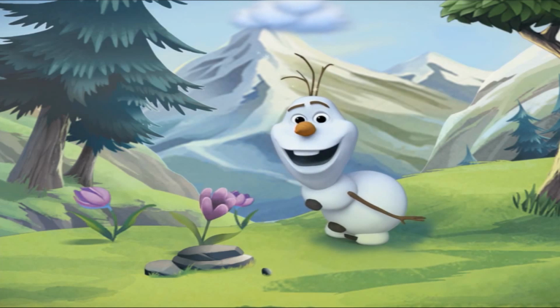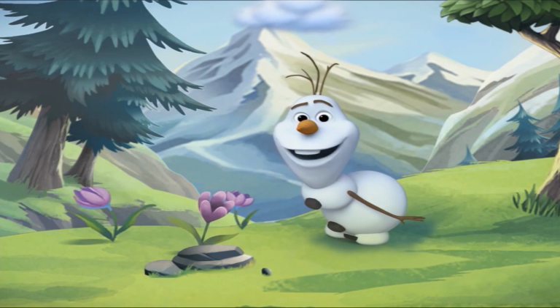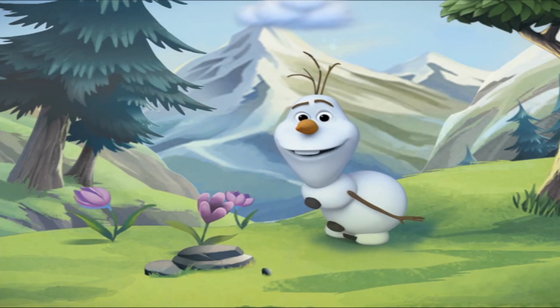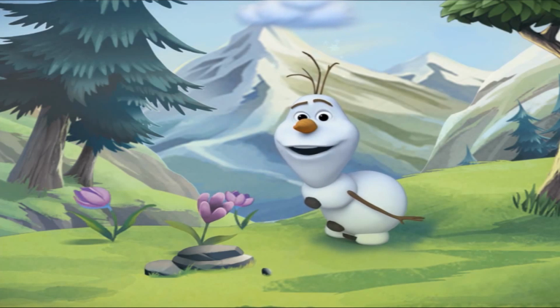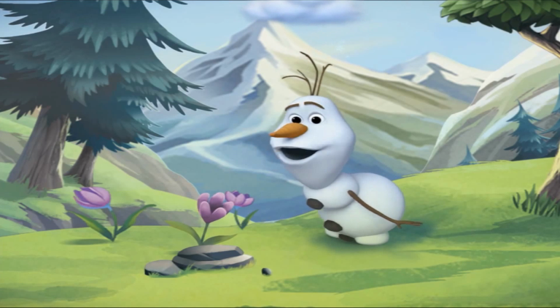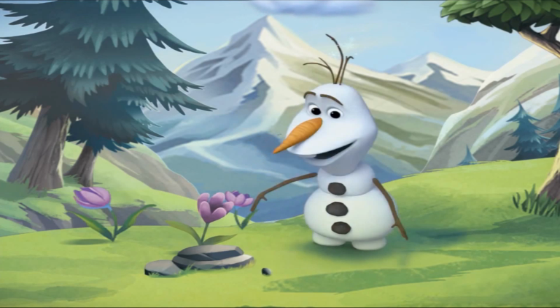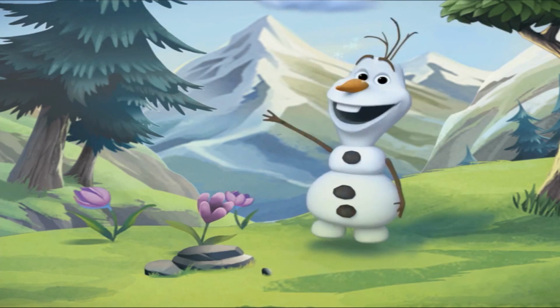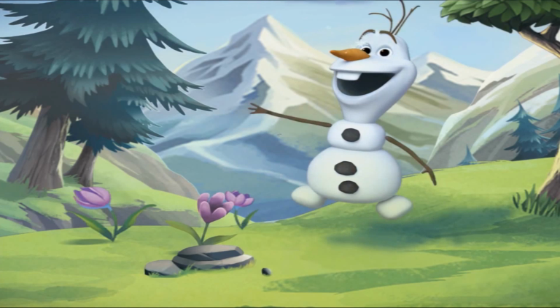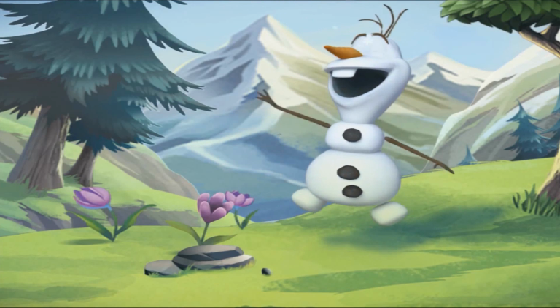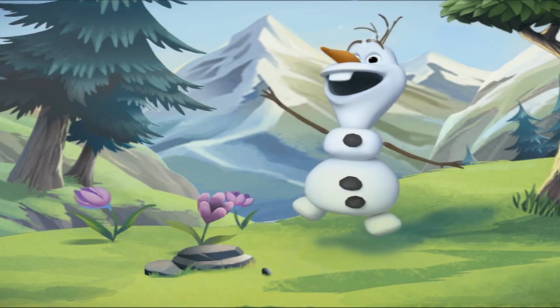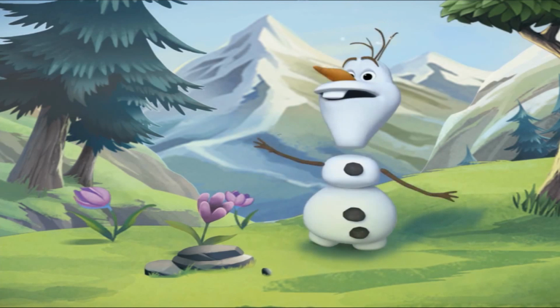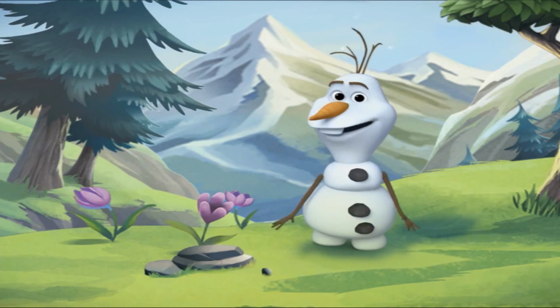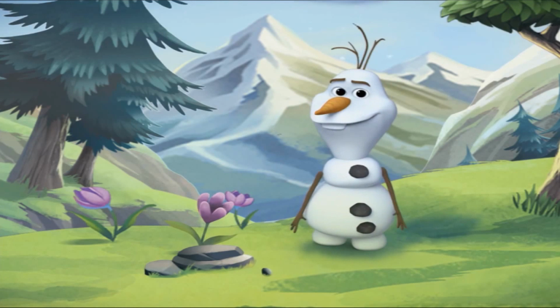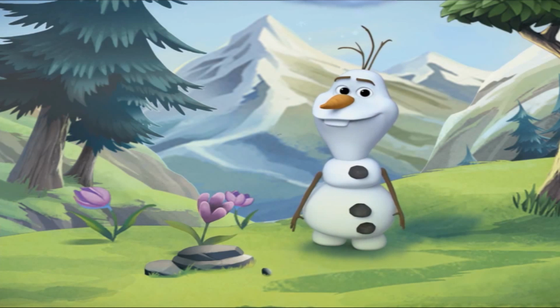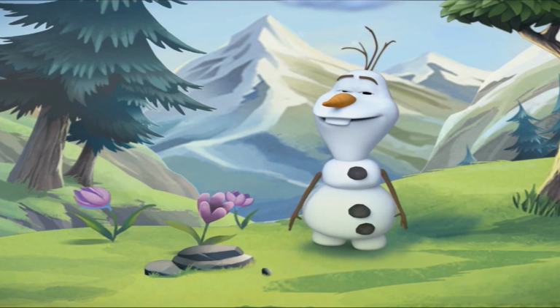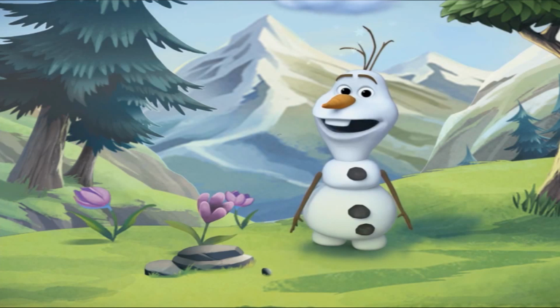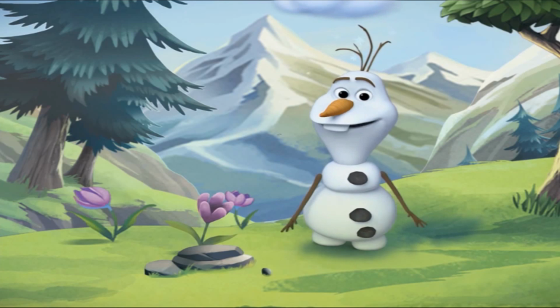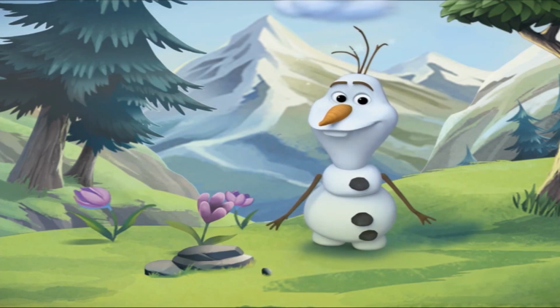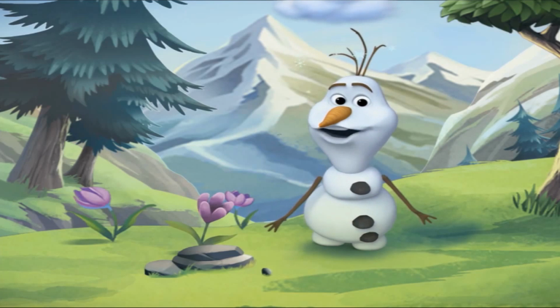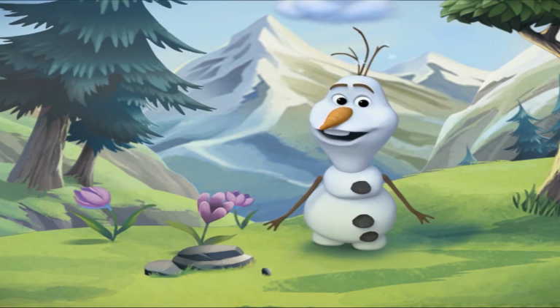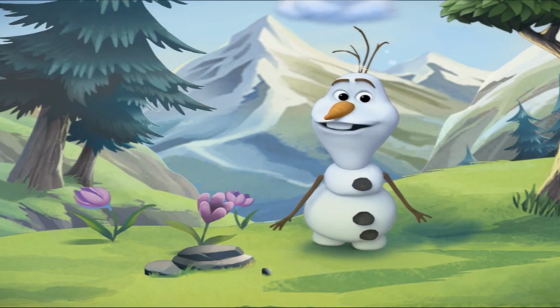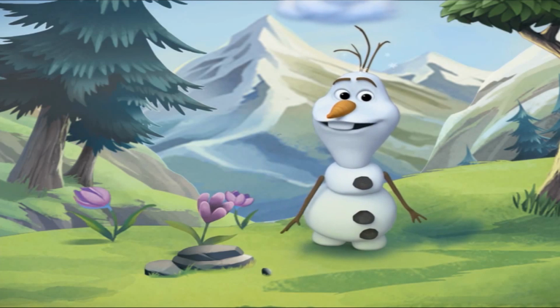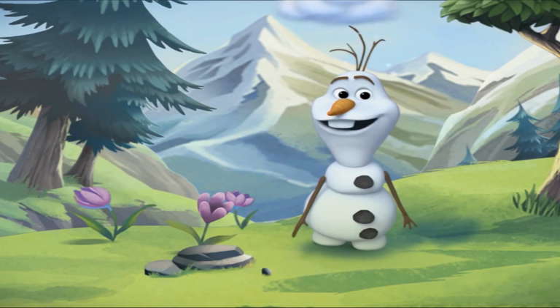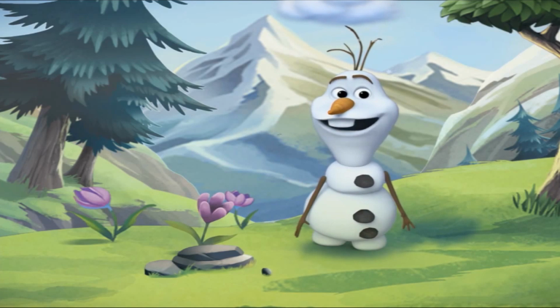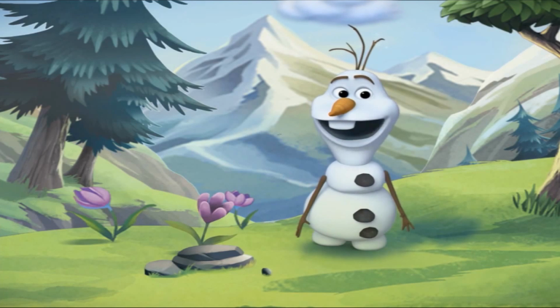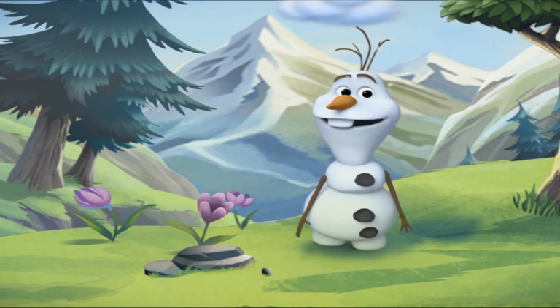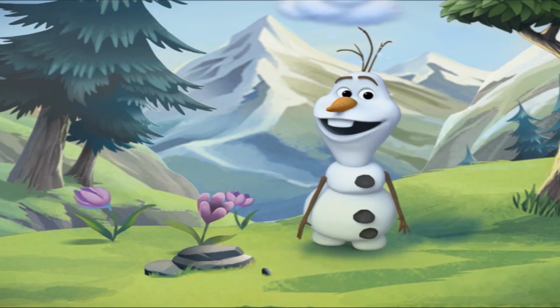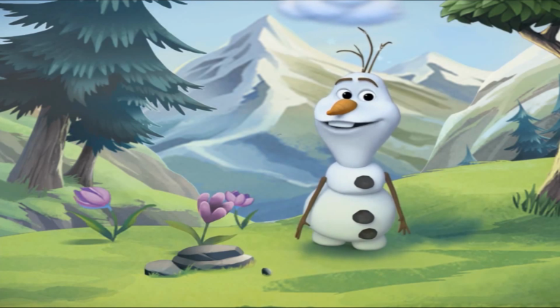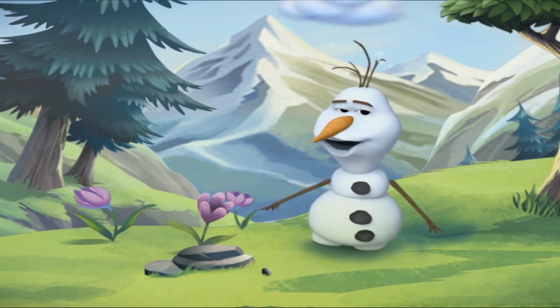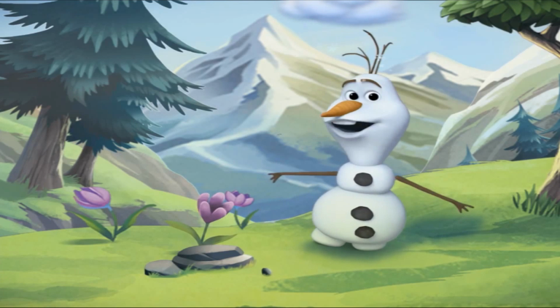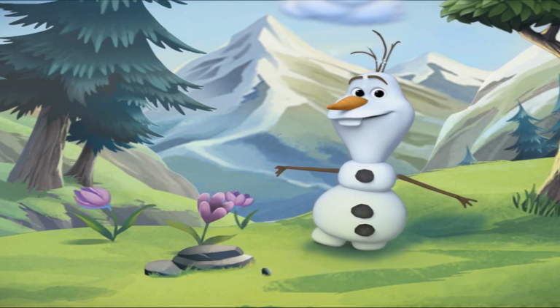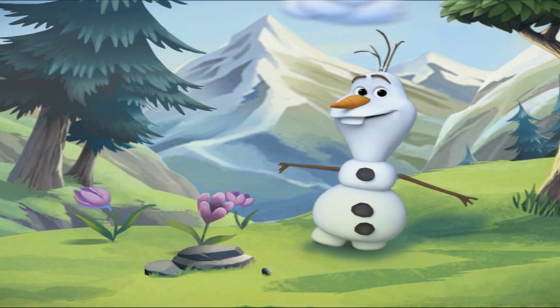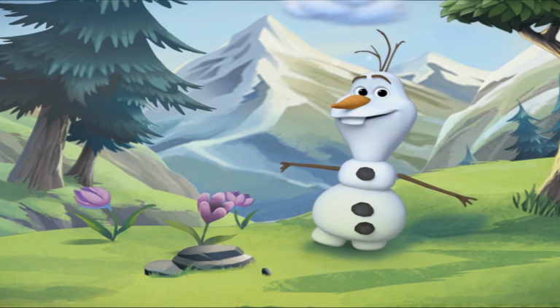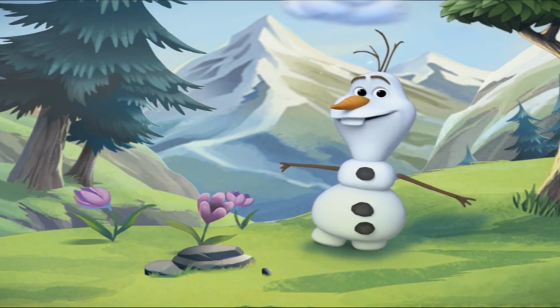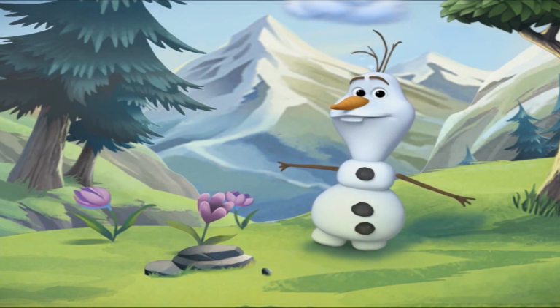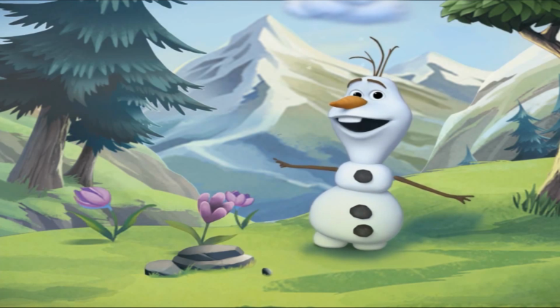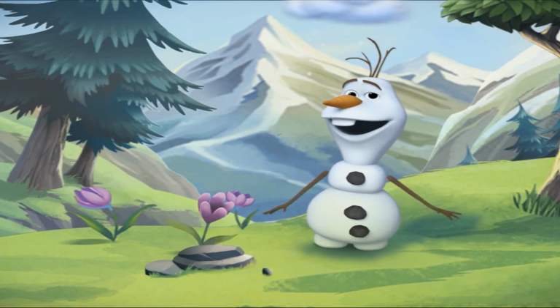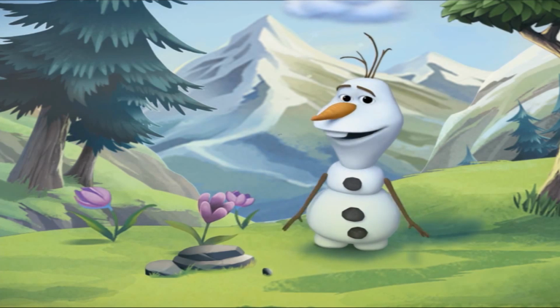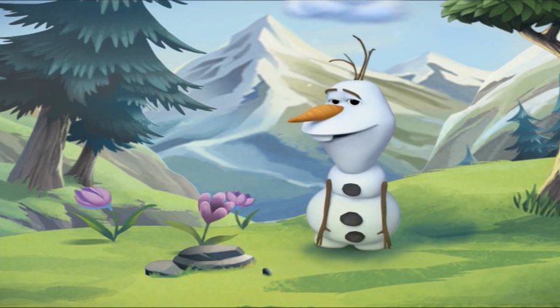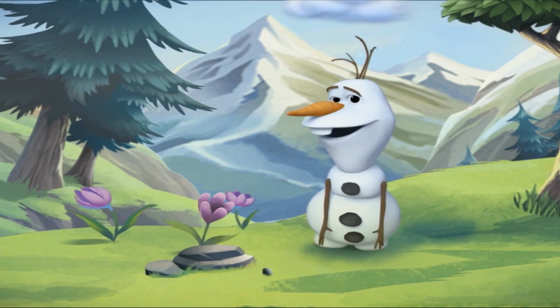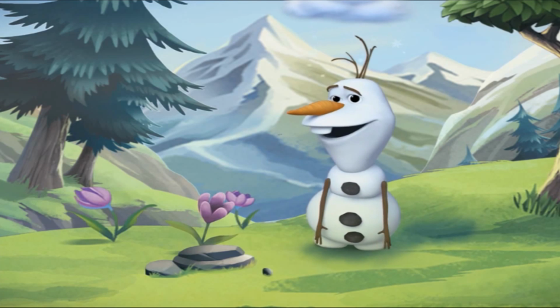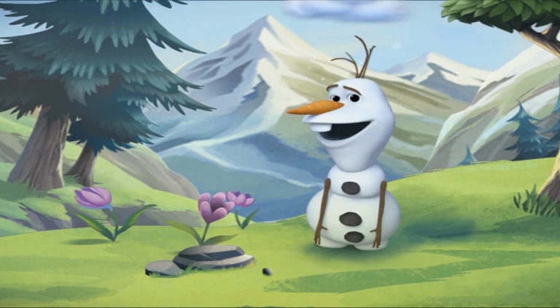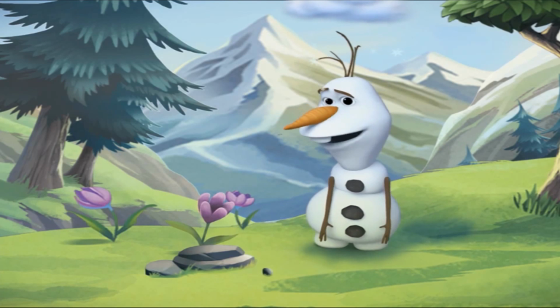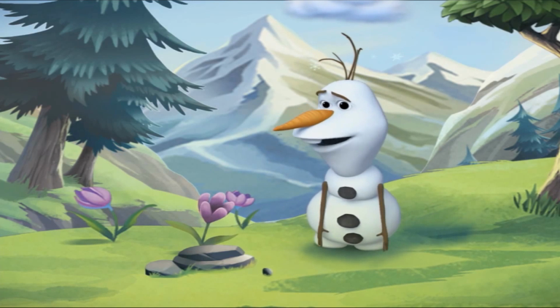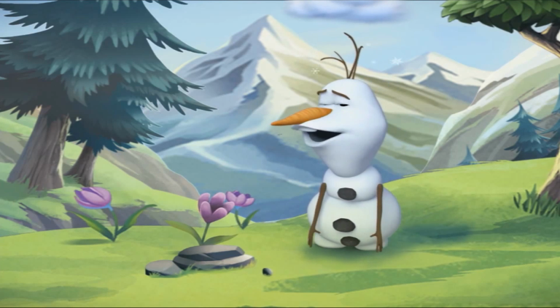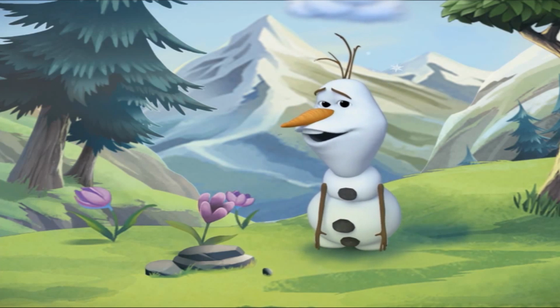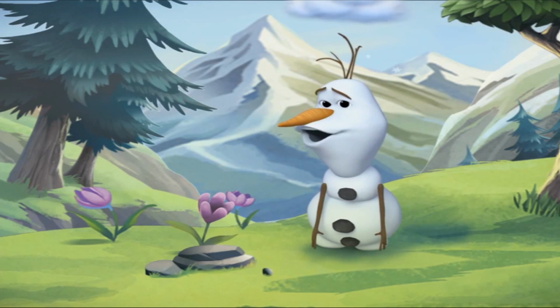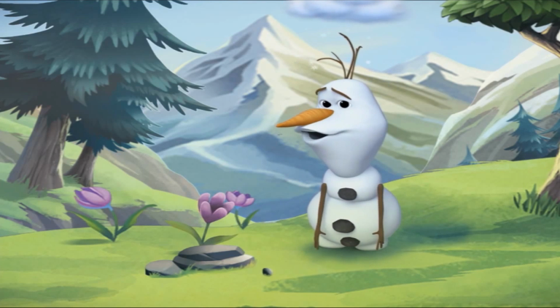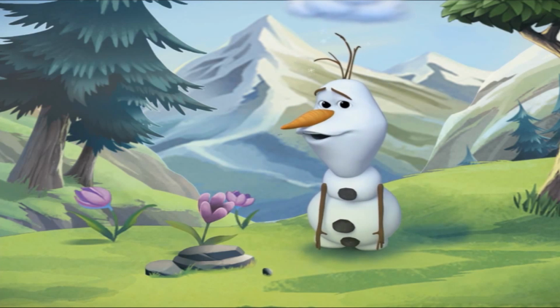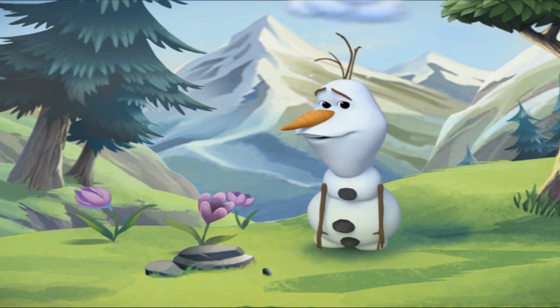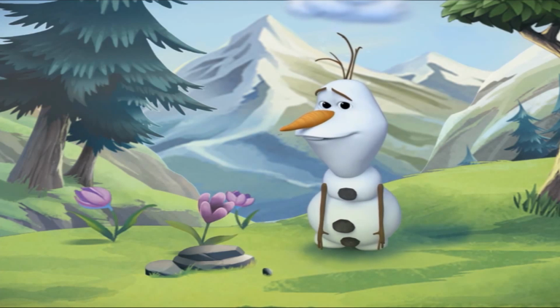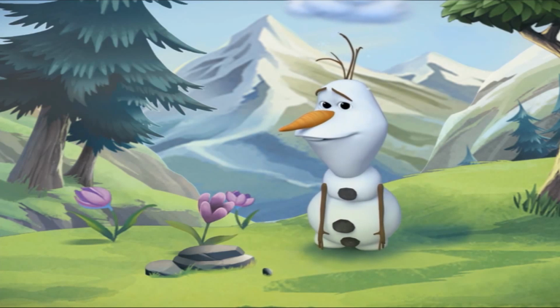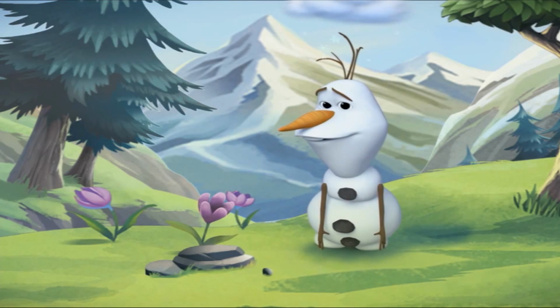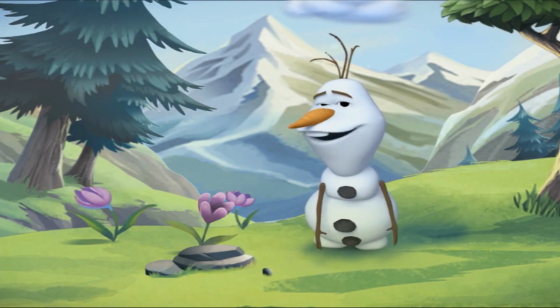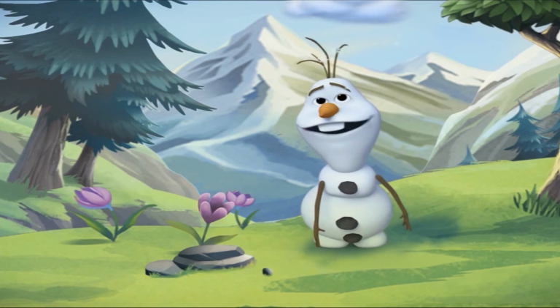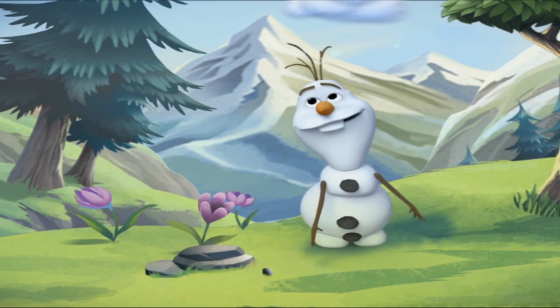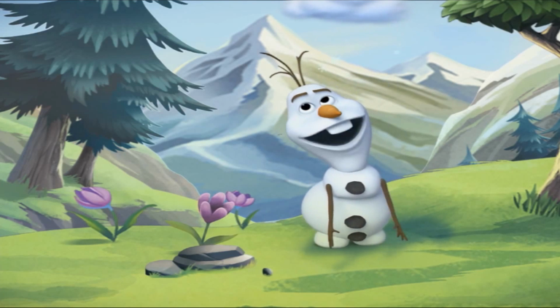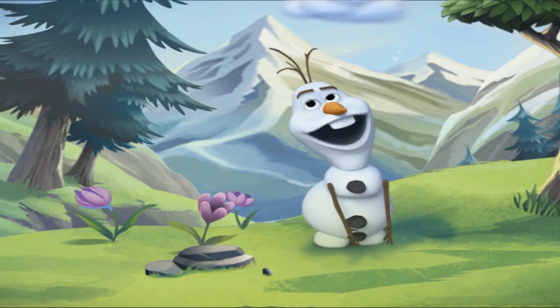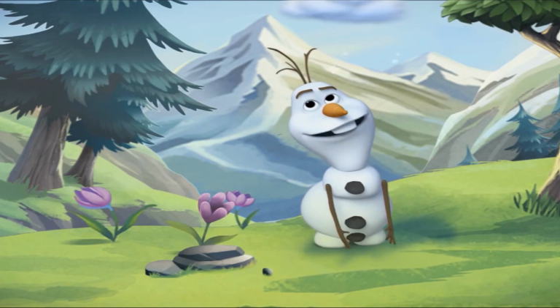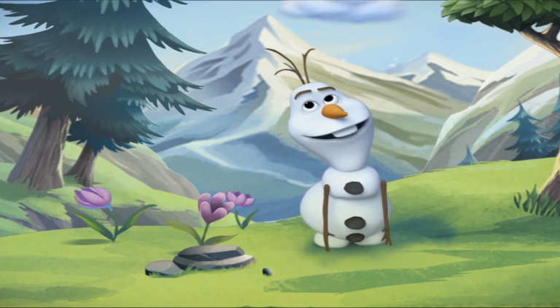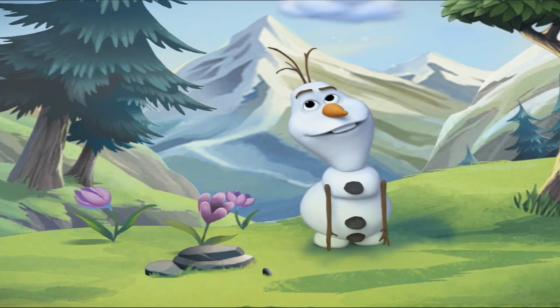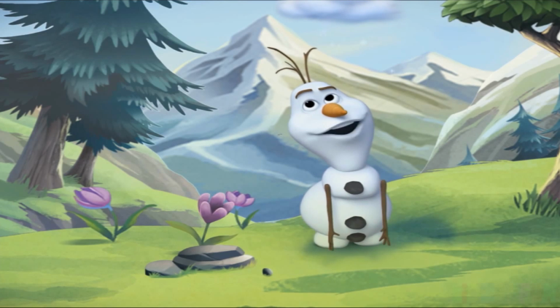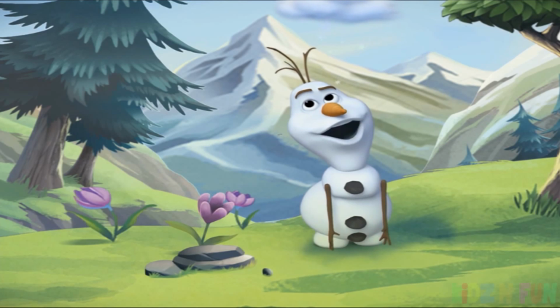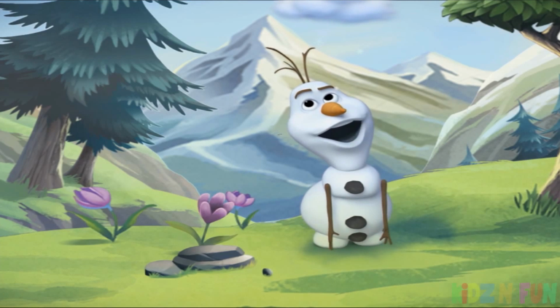Oh, hi. I'm Olaf and I like Warp. Wait, I know you. We've met before.